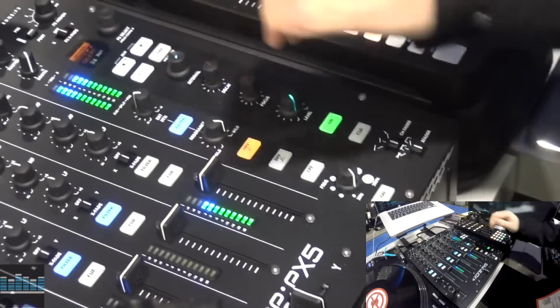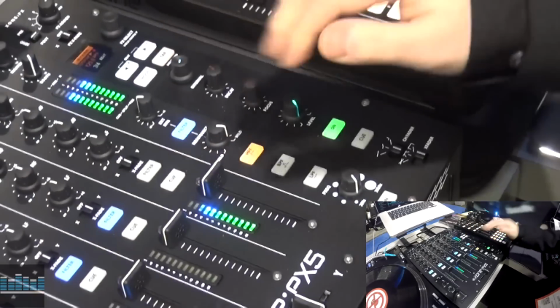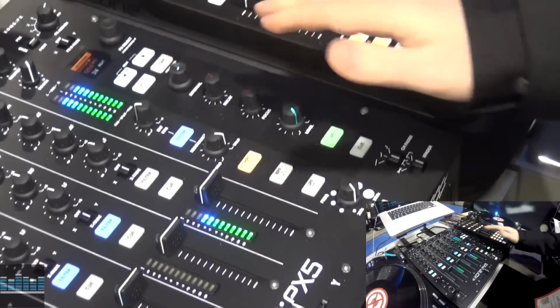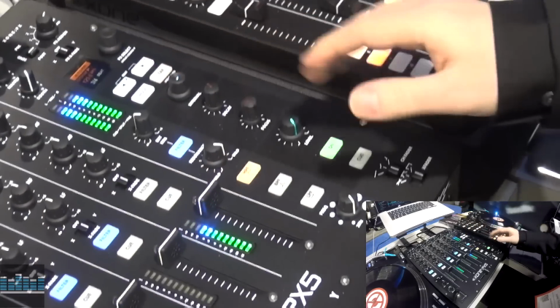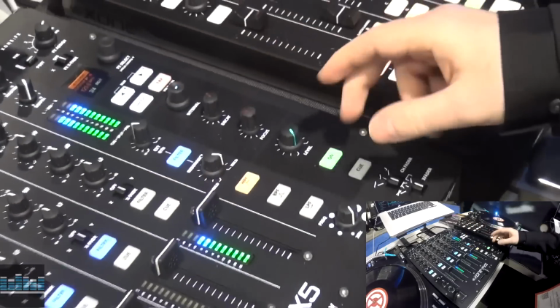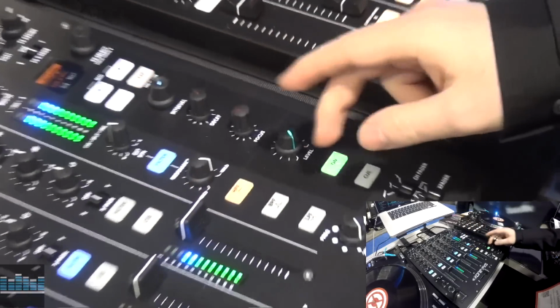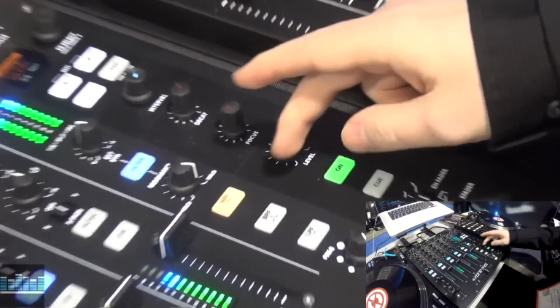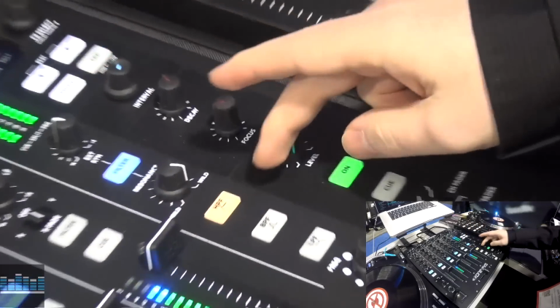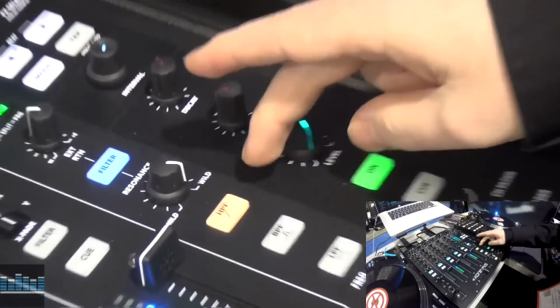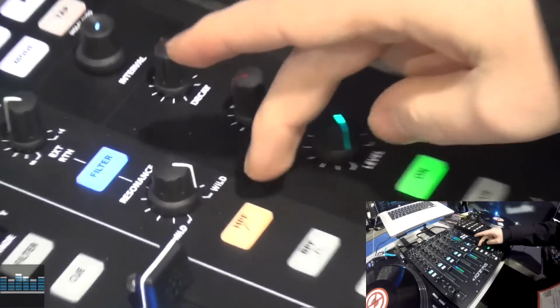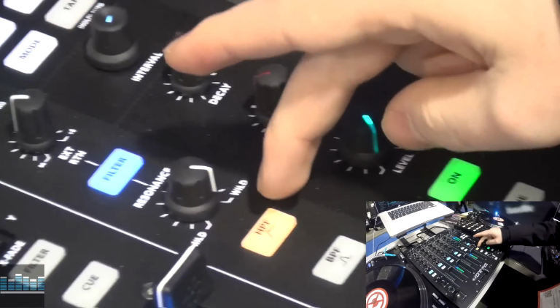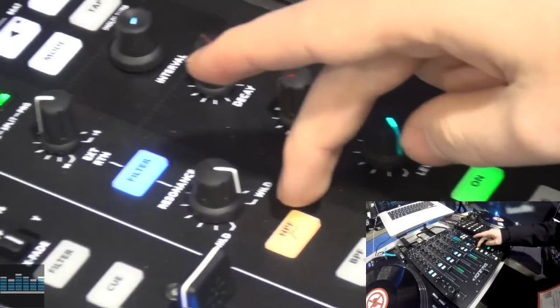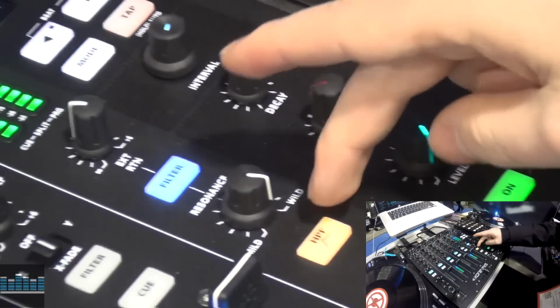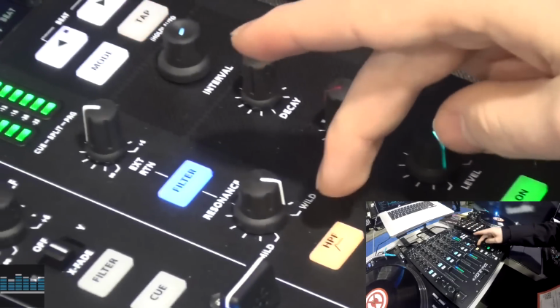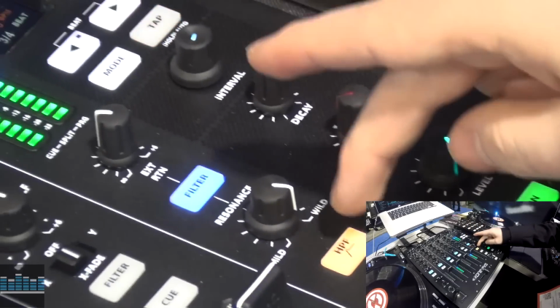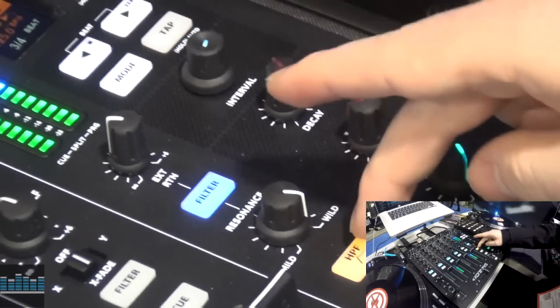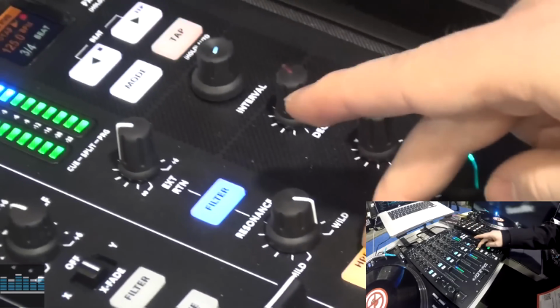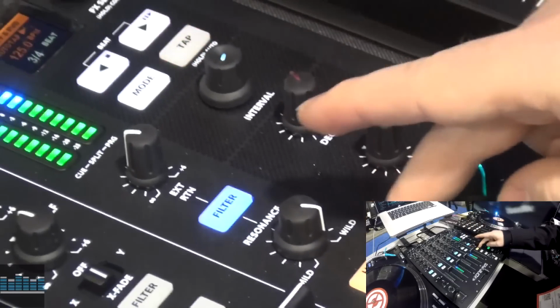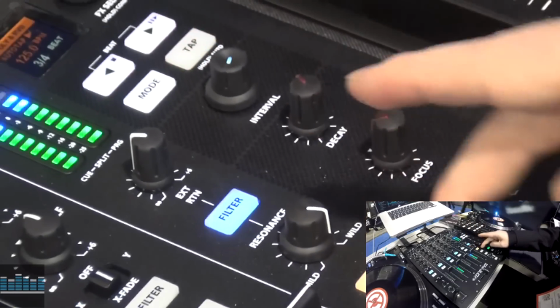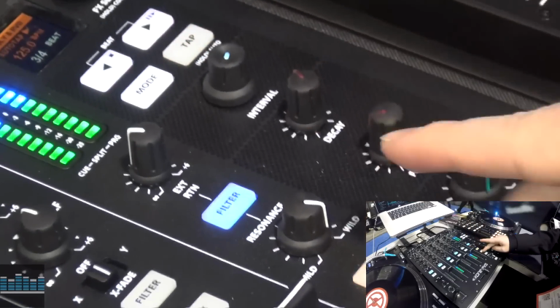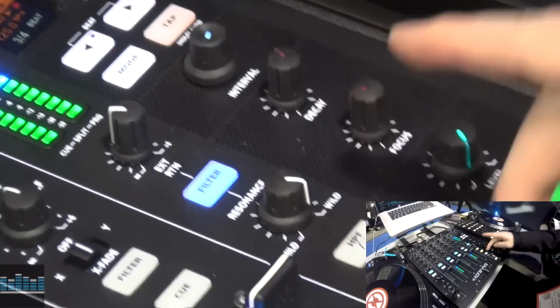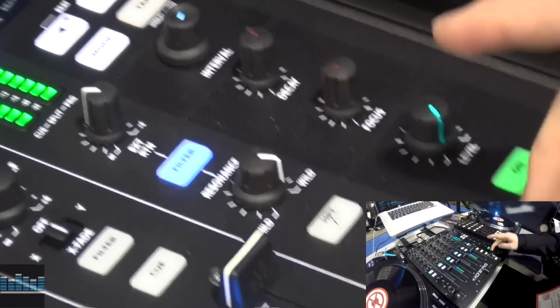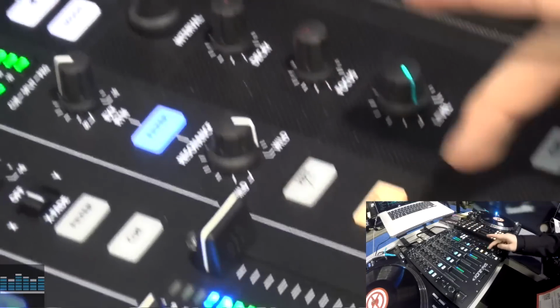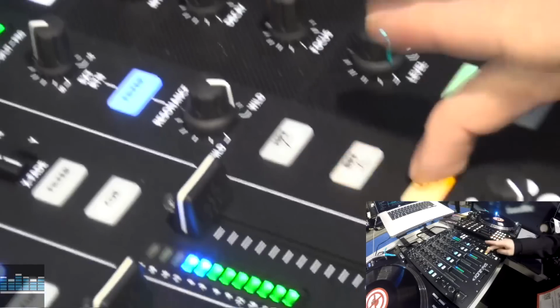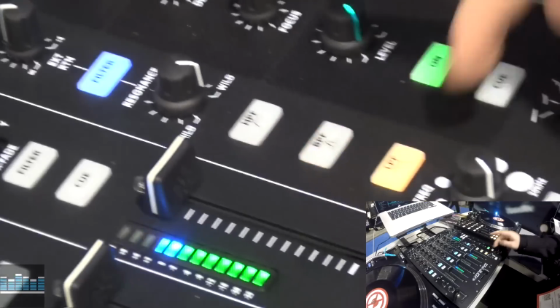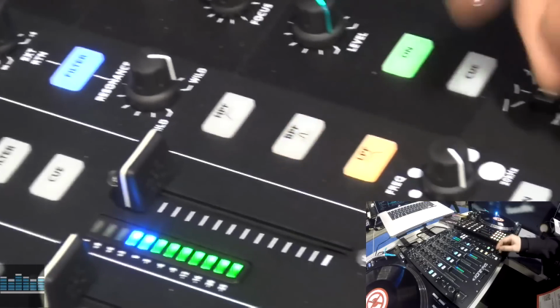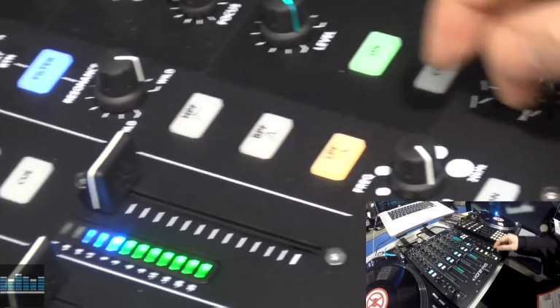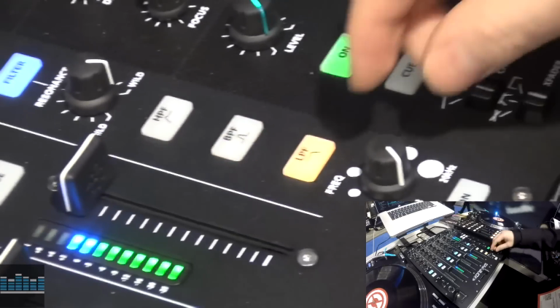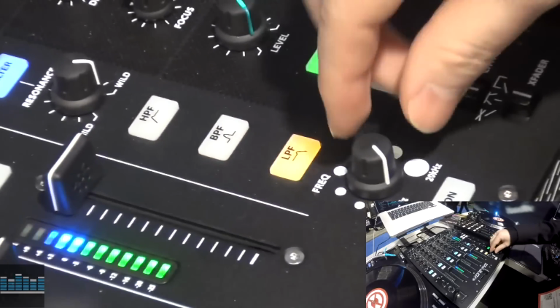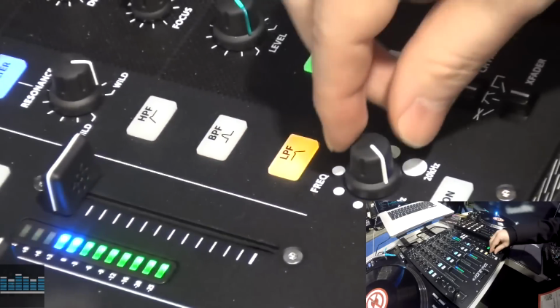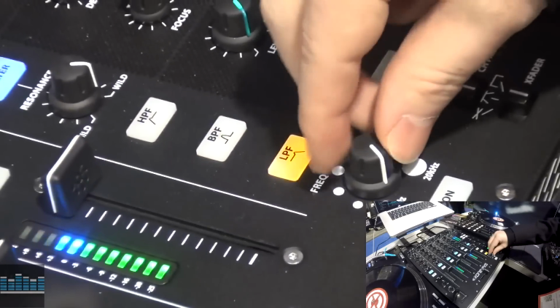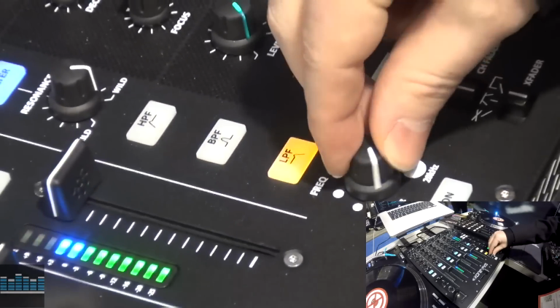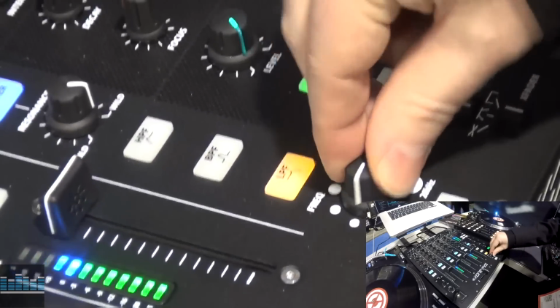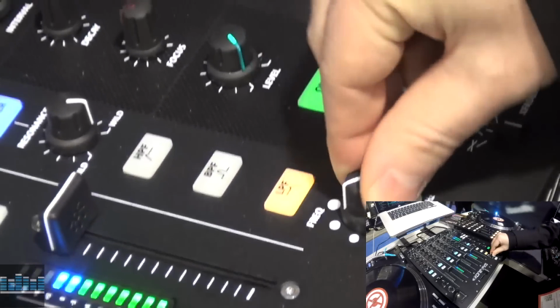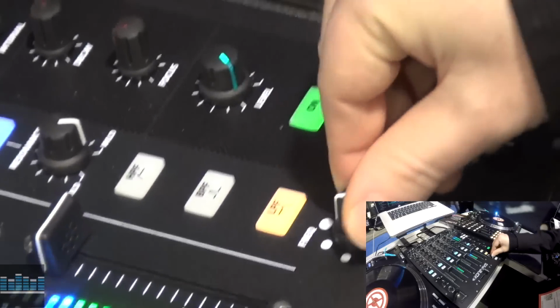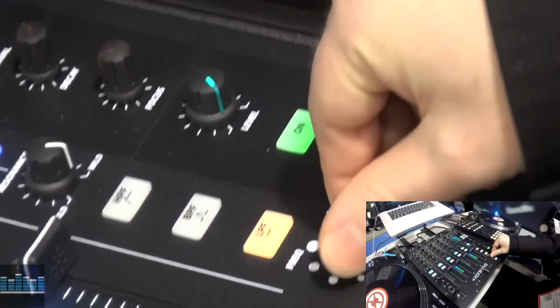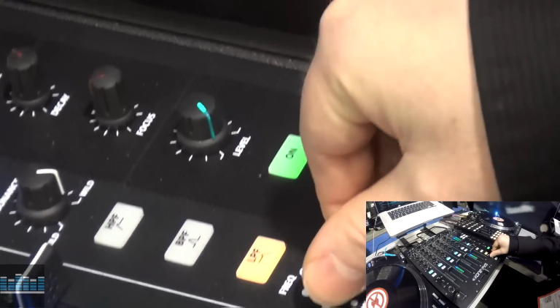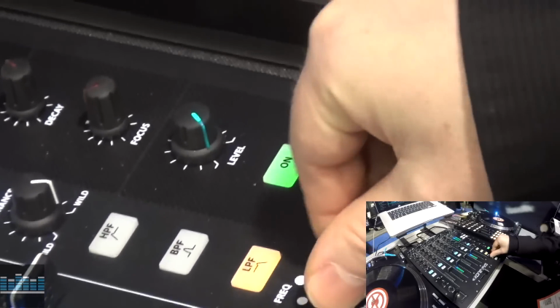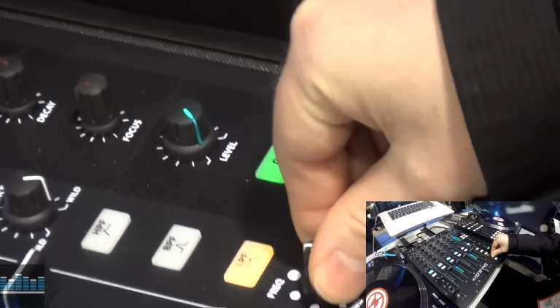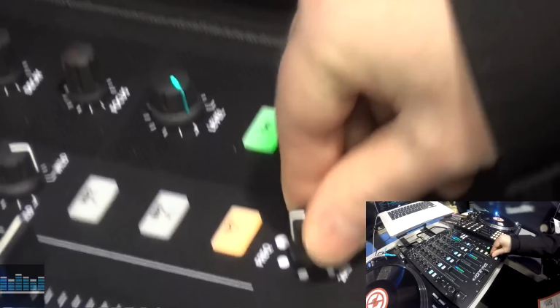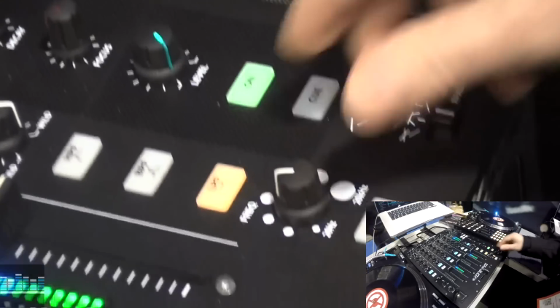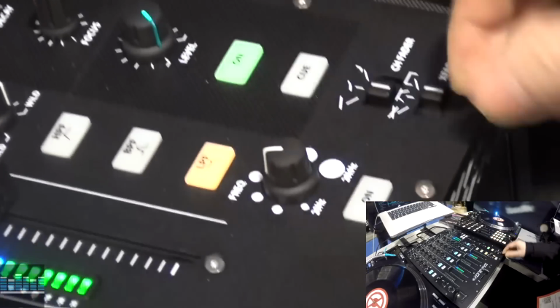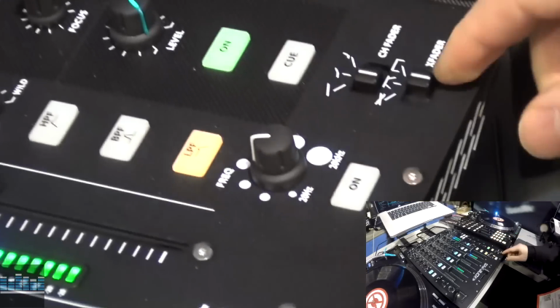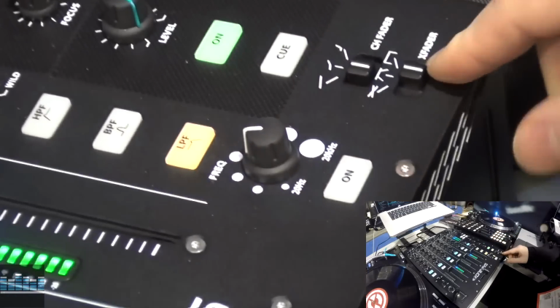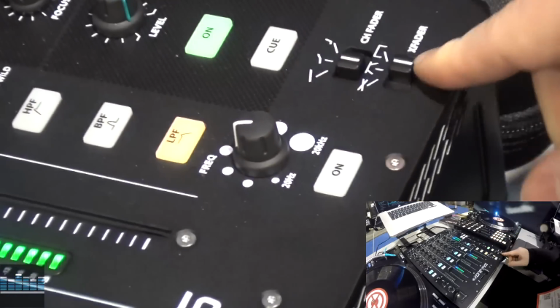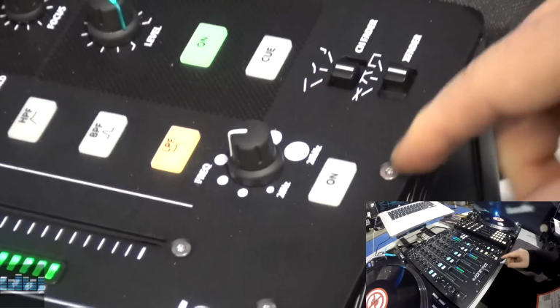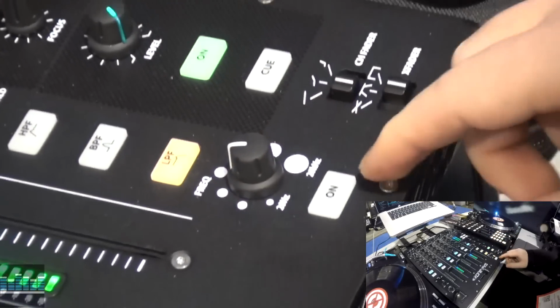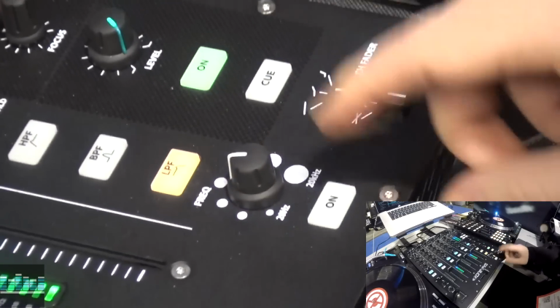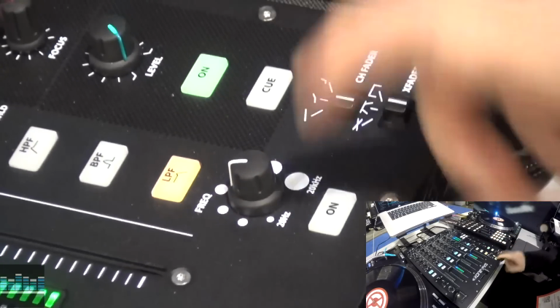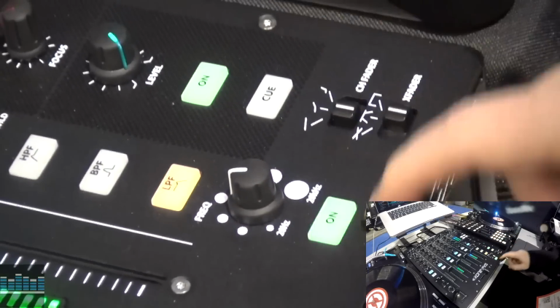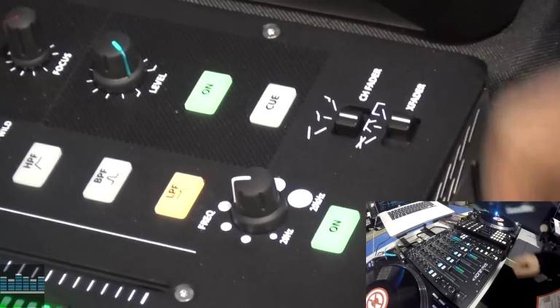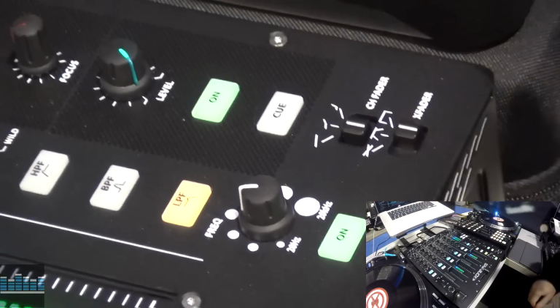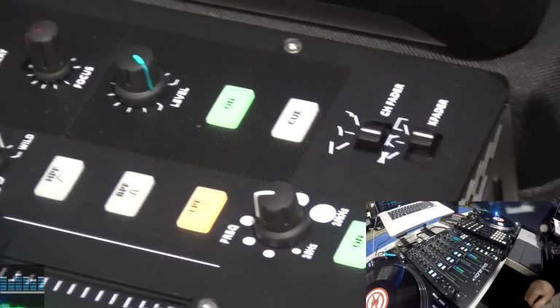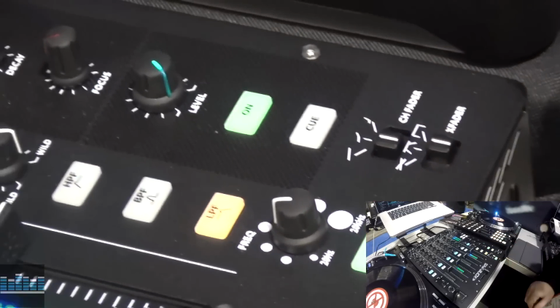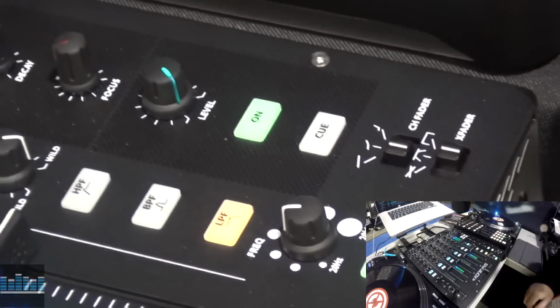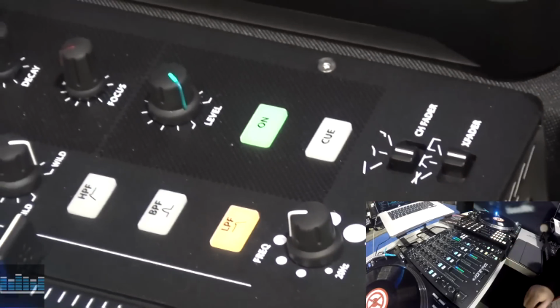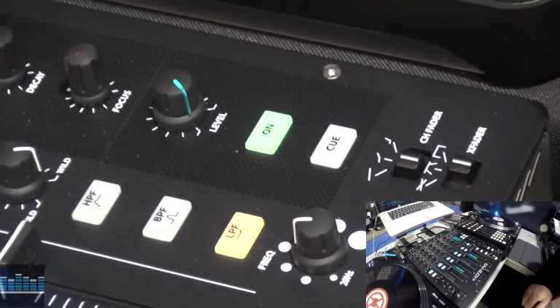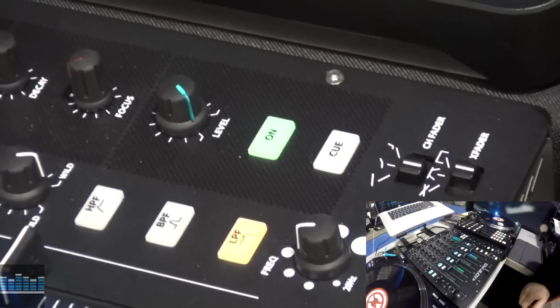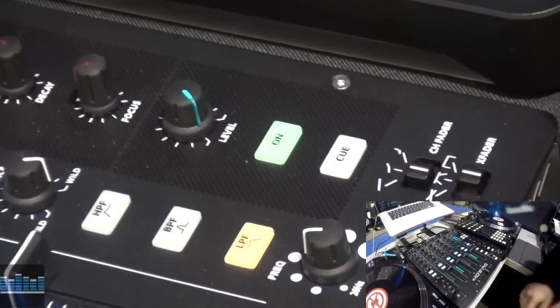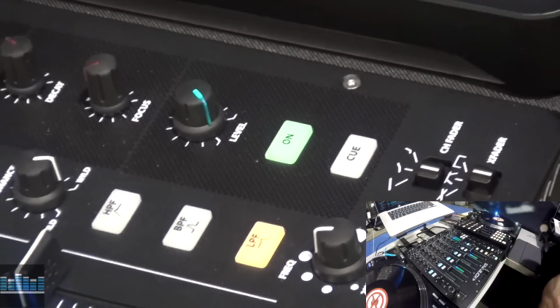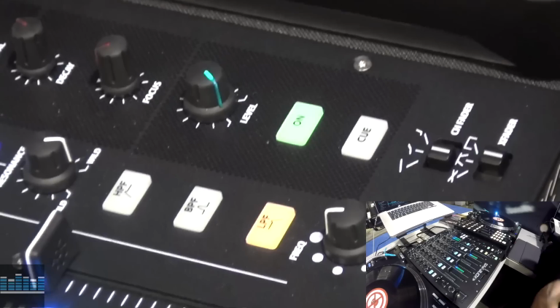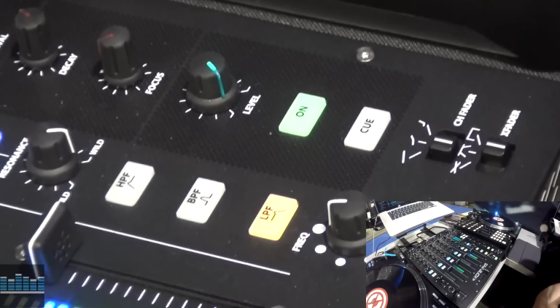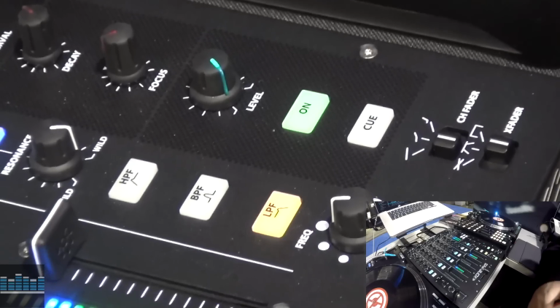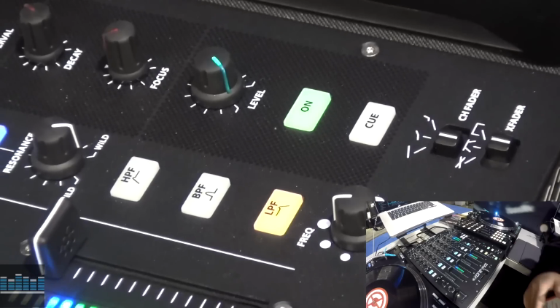Sounds amazing. We can select high pass, band pass, low pass, and then we've got our frequency here — you can just turn that on for your filter.